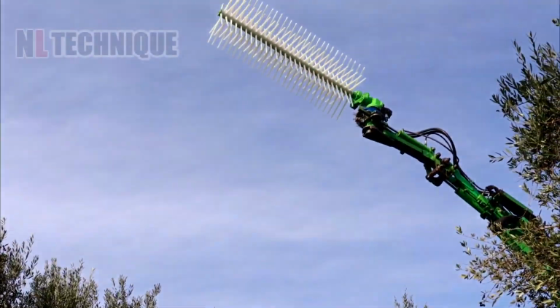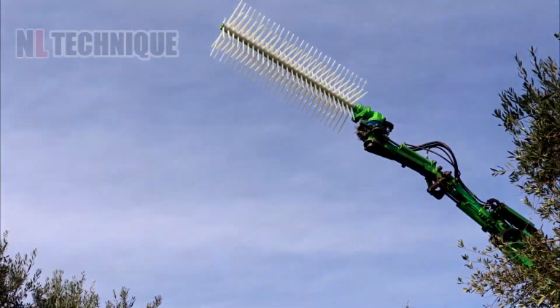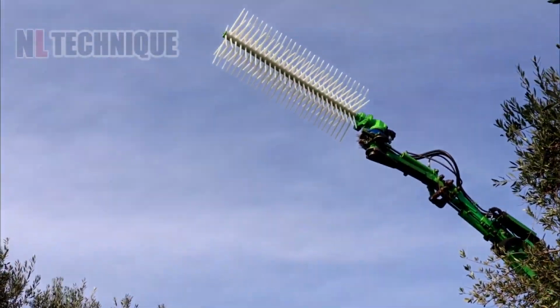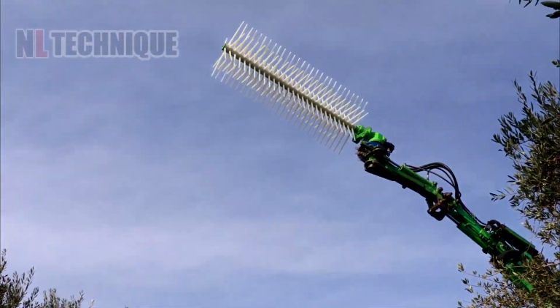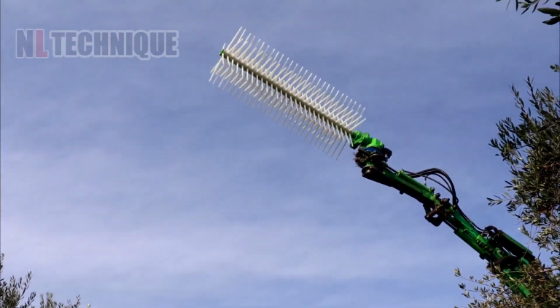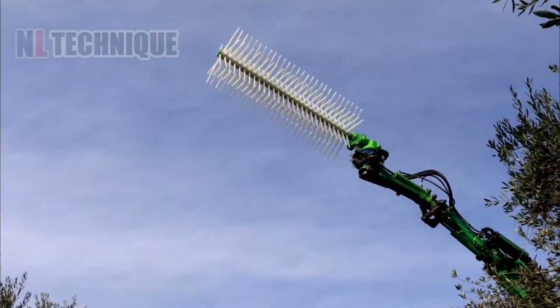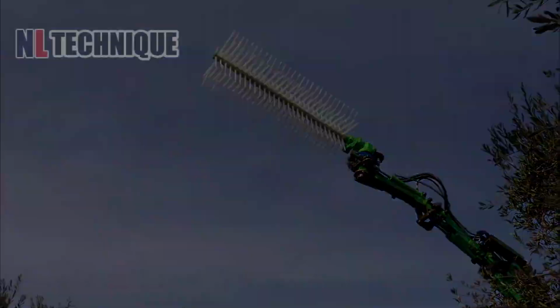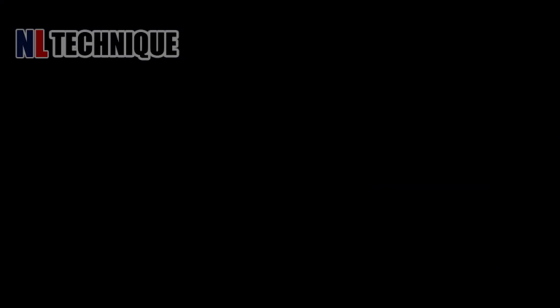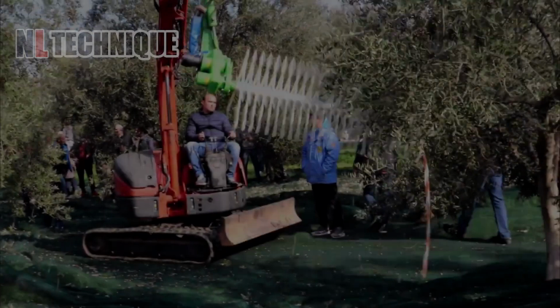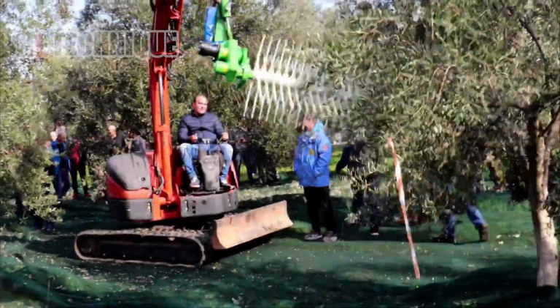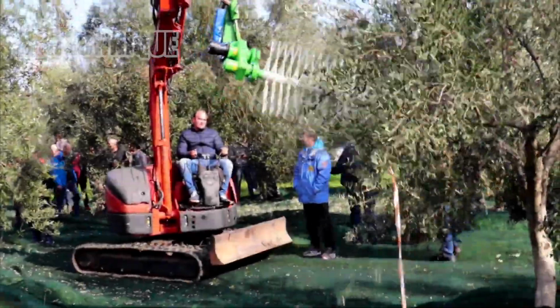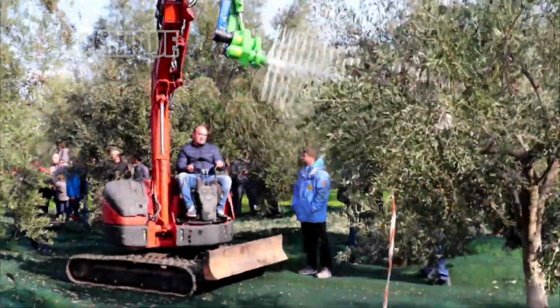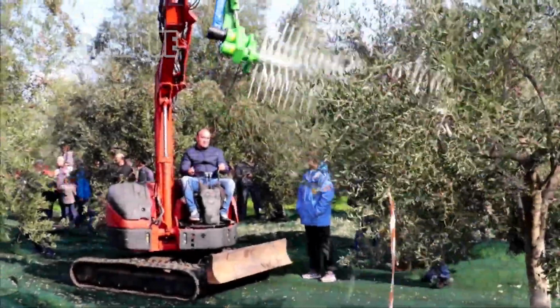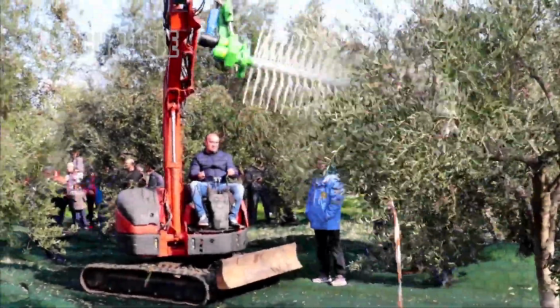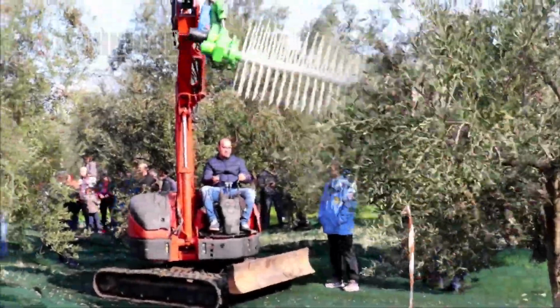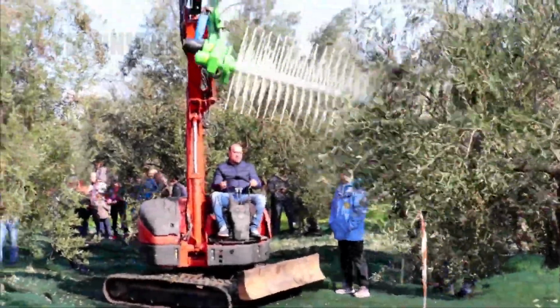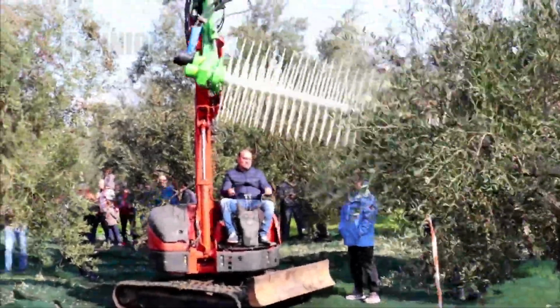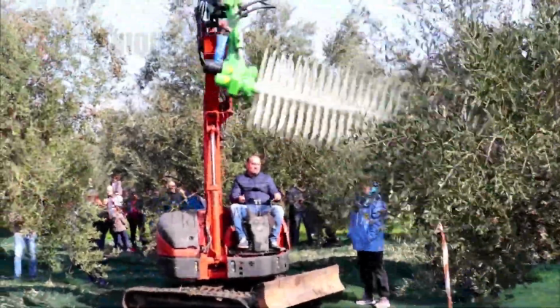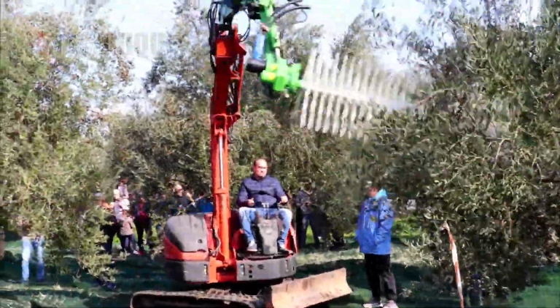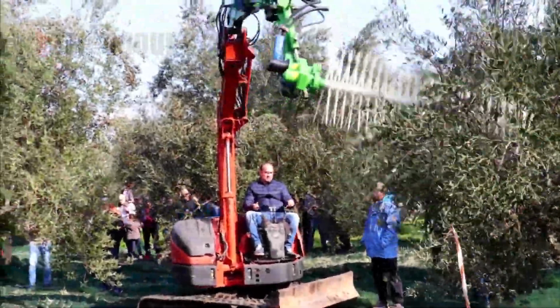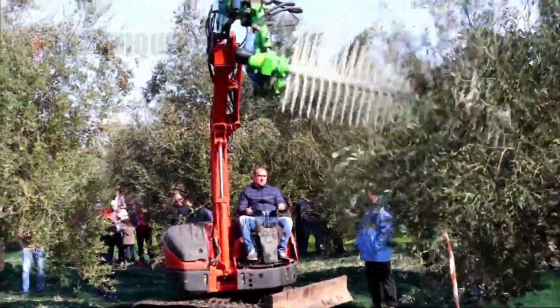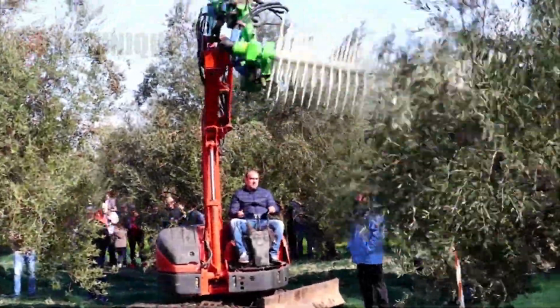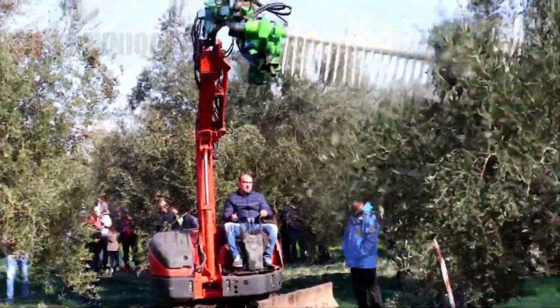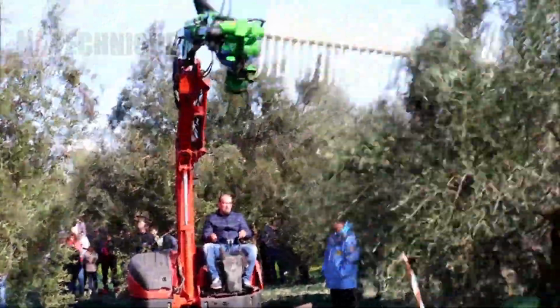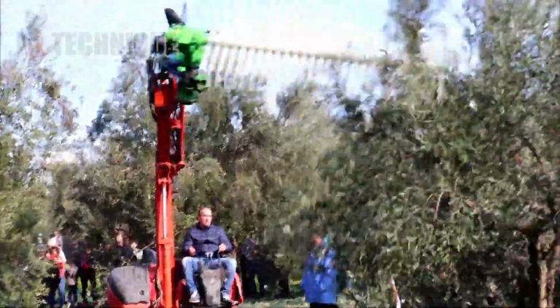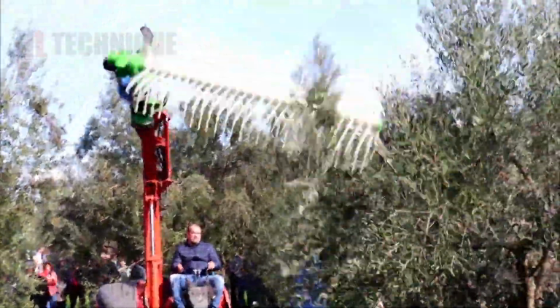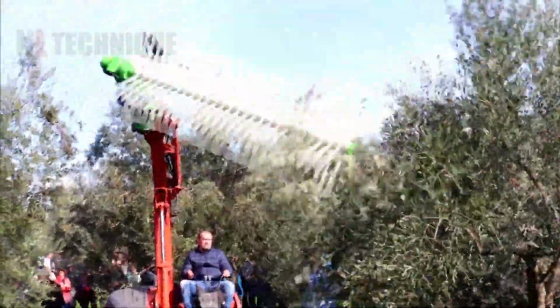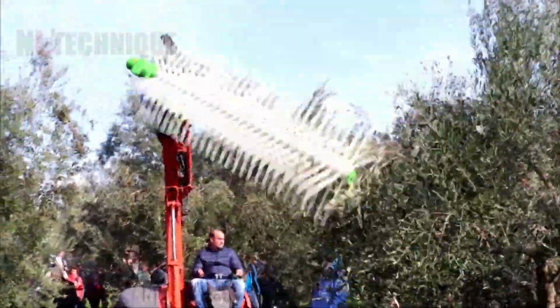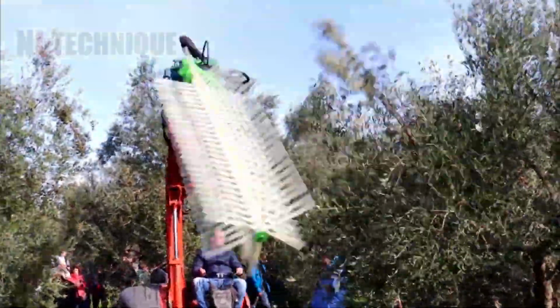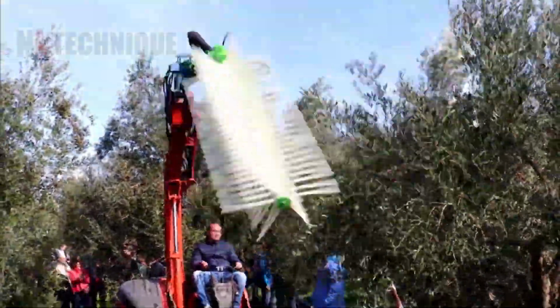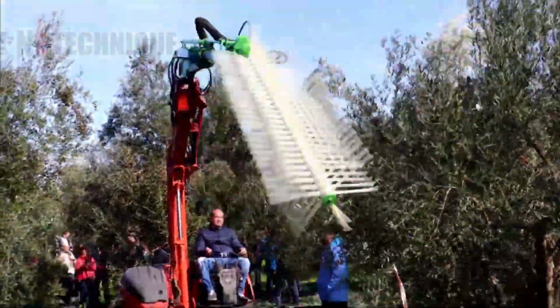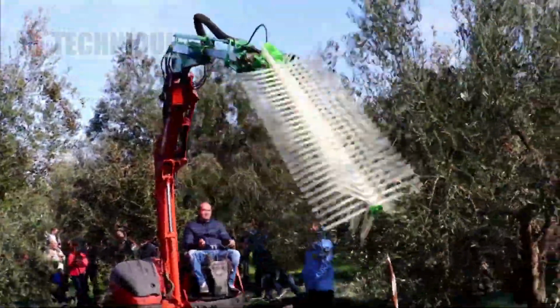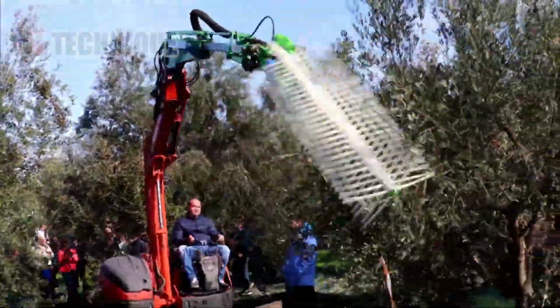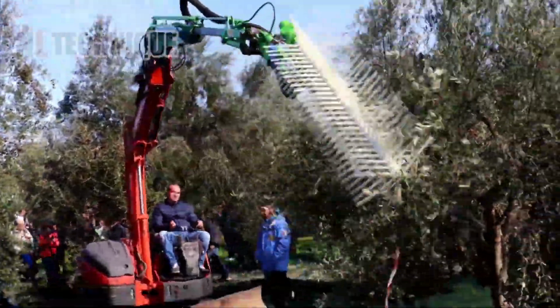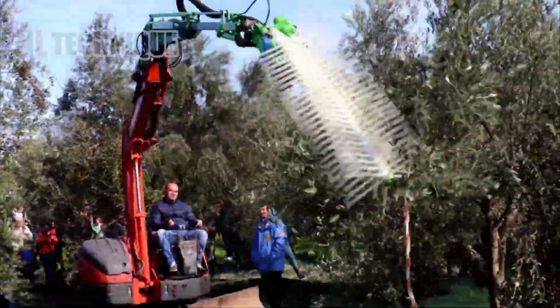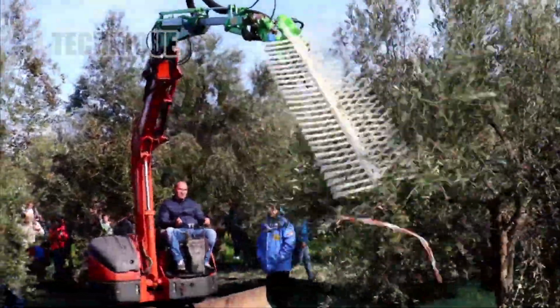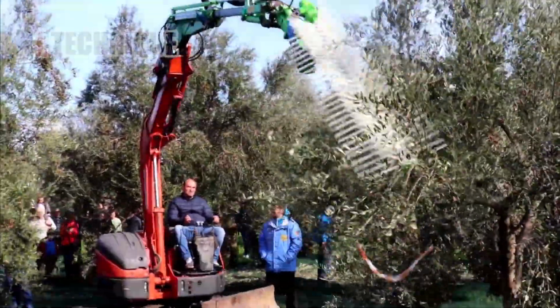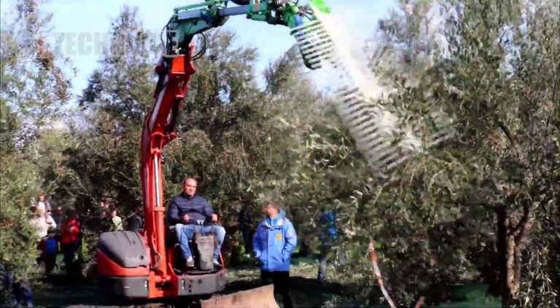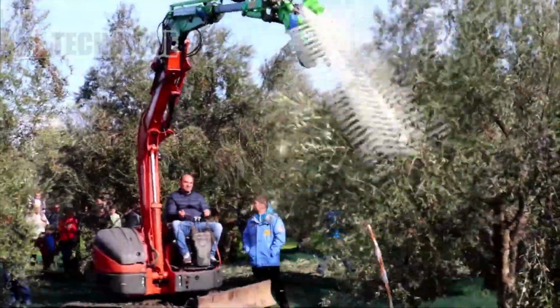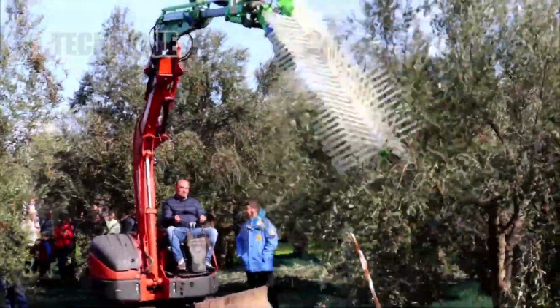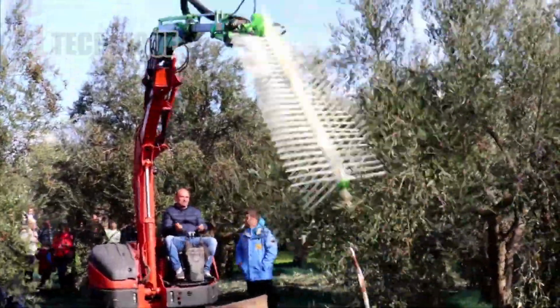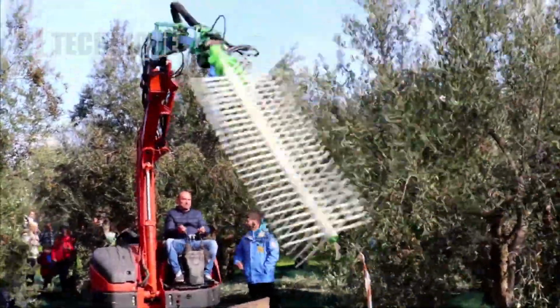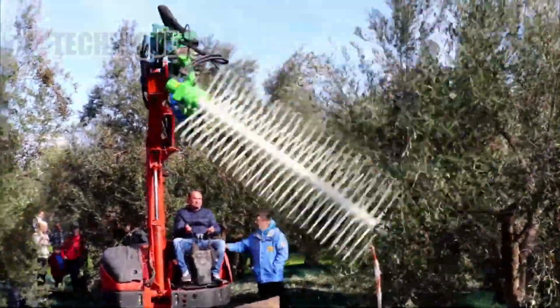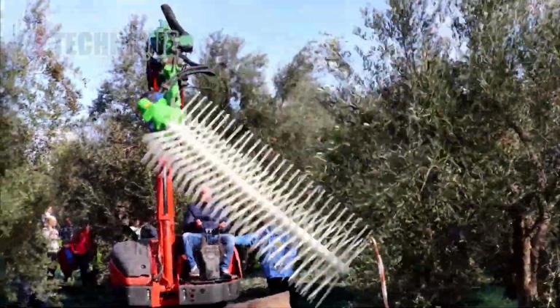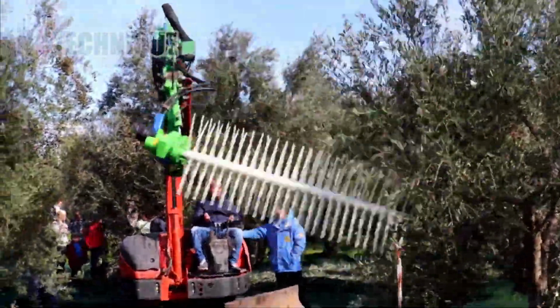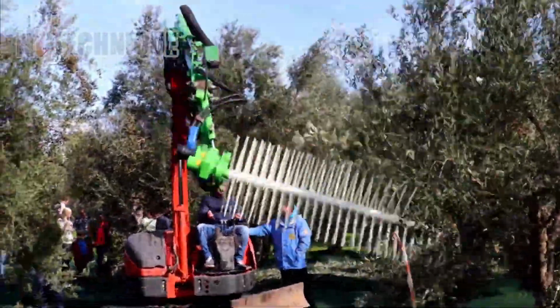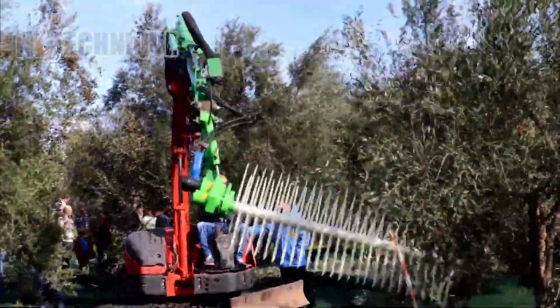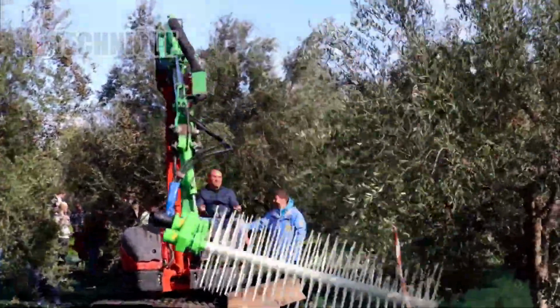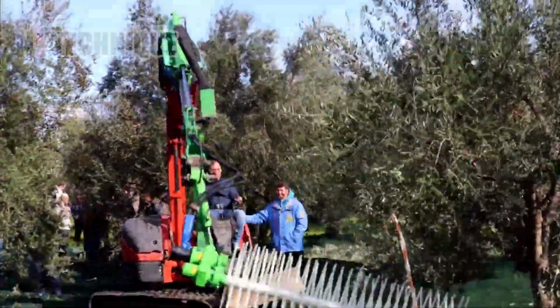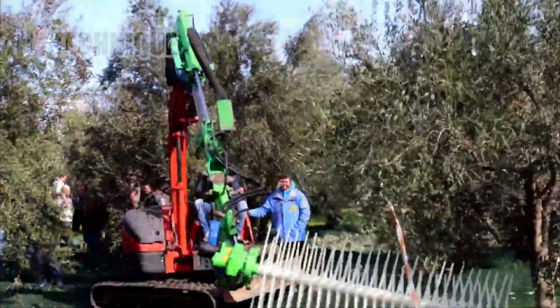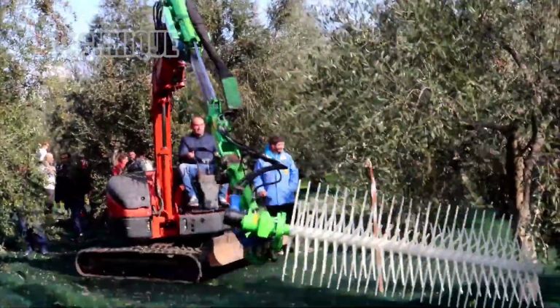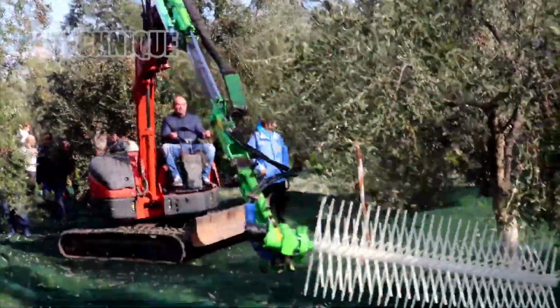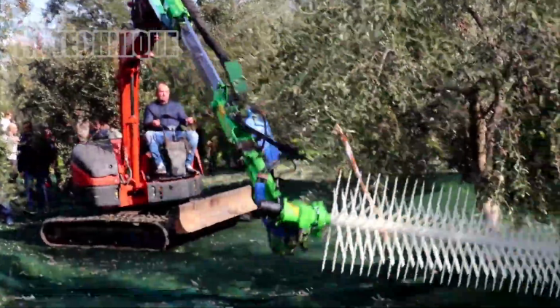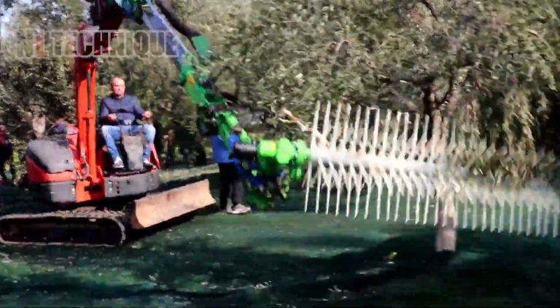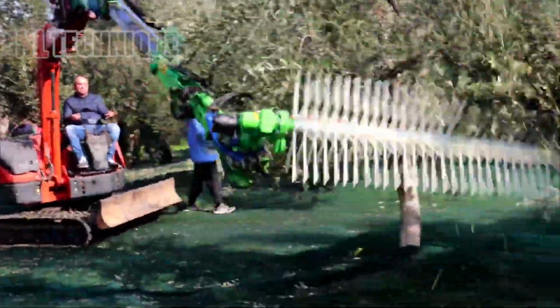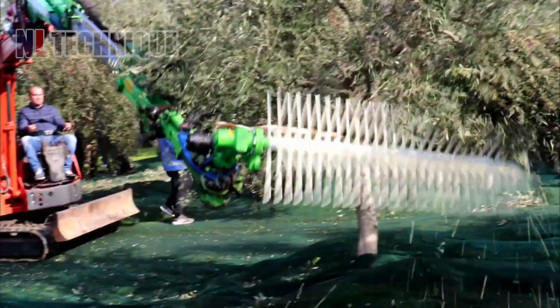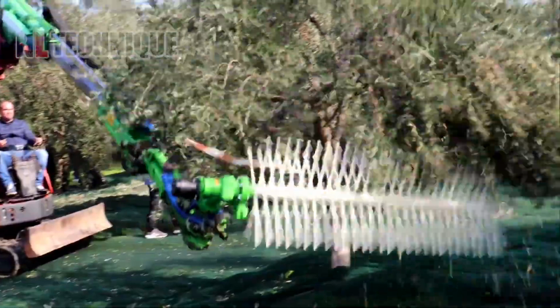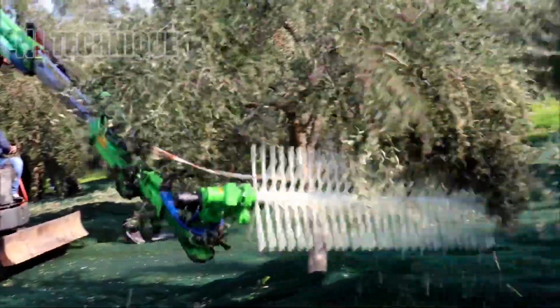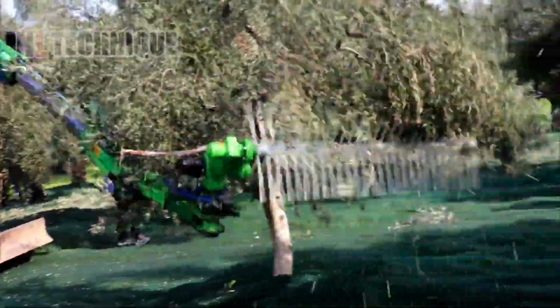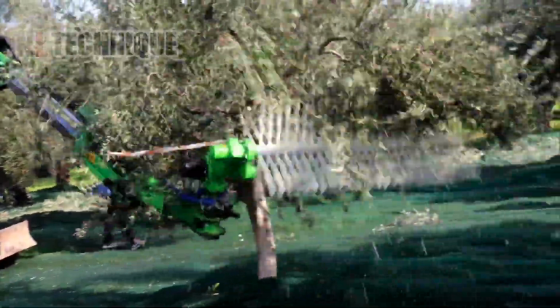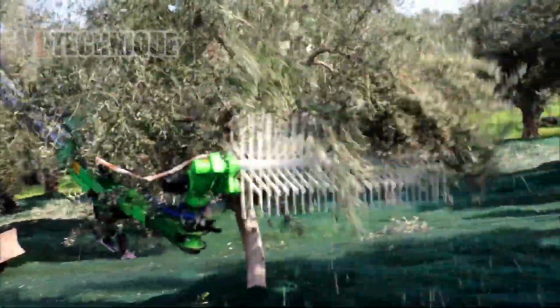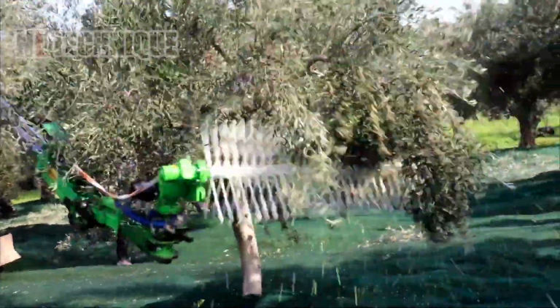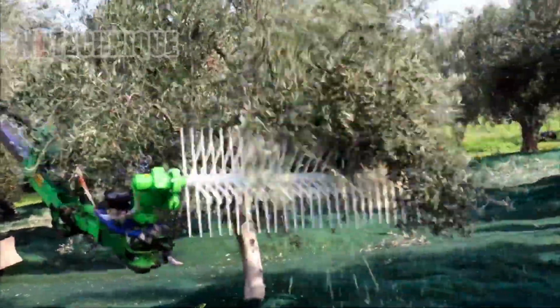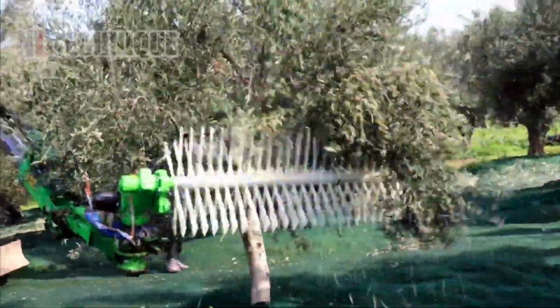With a bizarre design, this harvester combs through olive branches with tines and makes the olives fall off the trees.